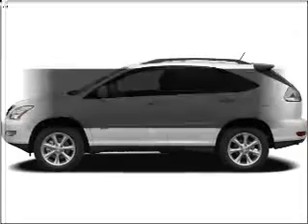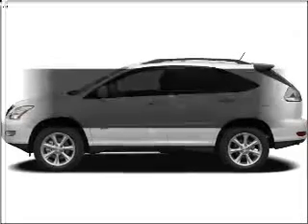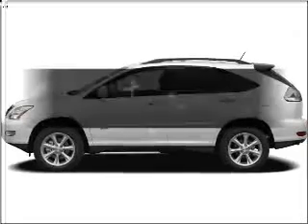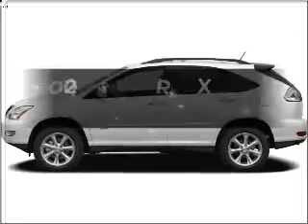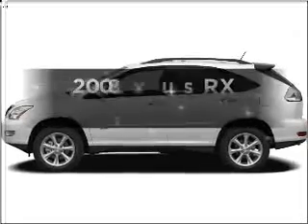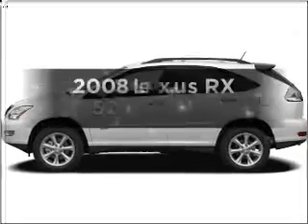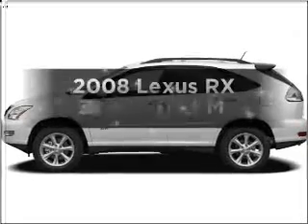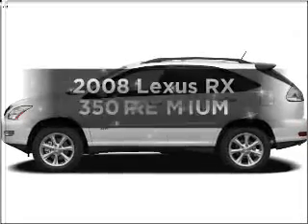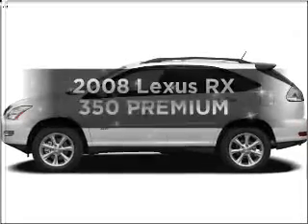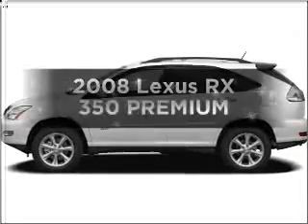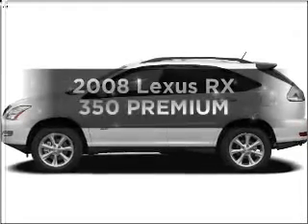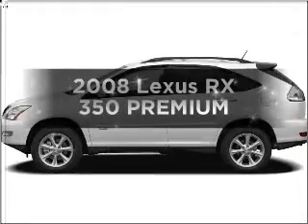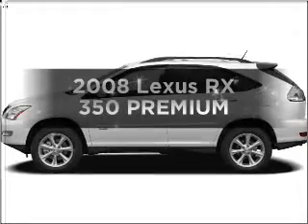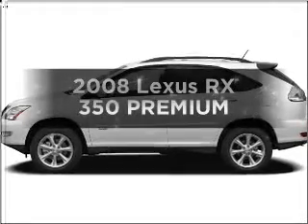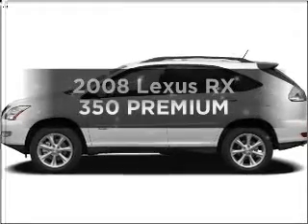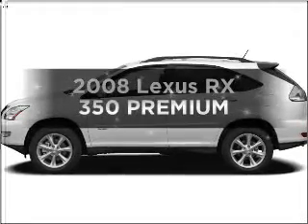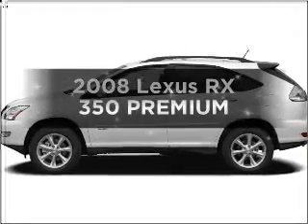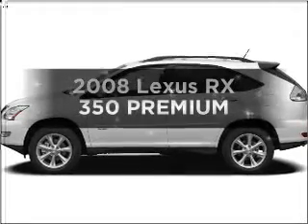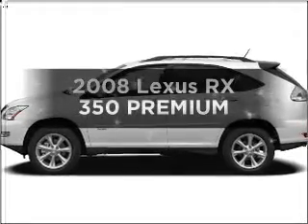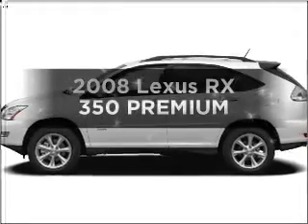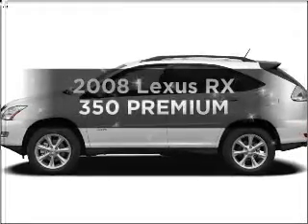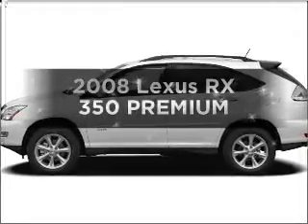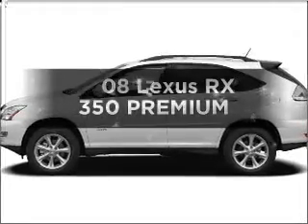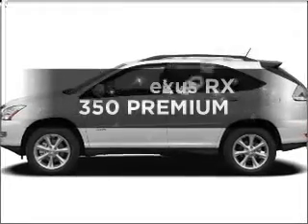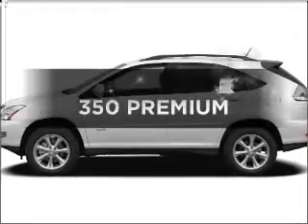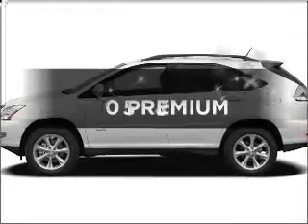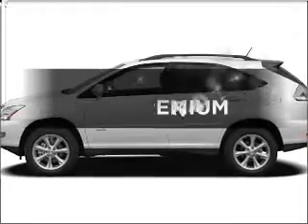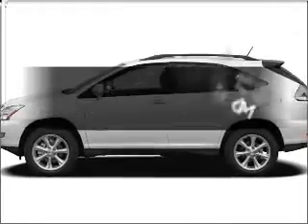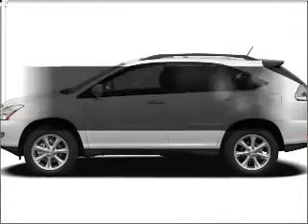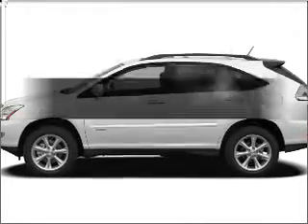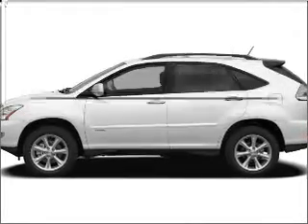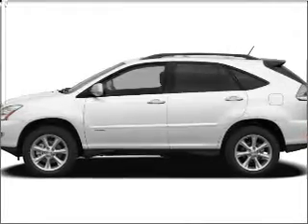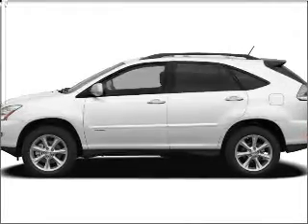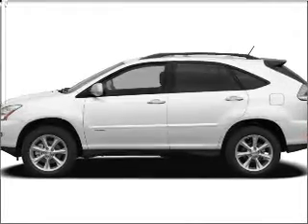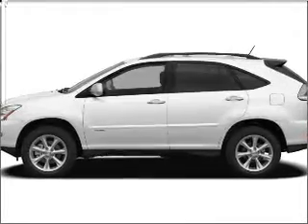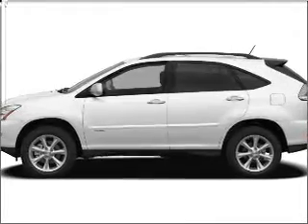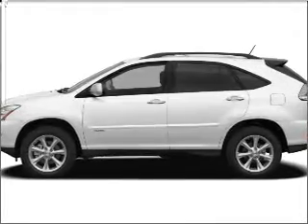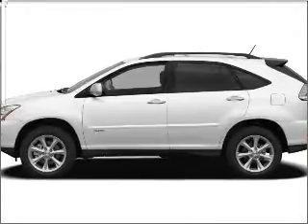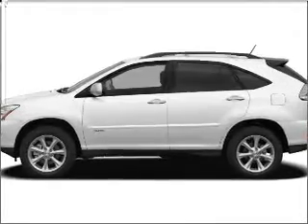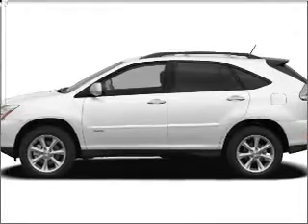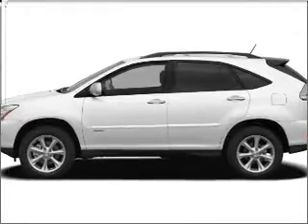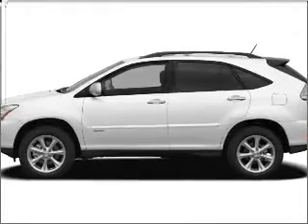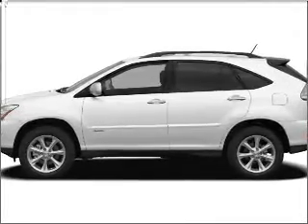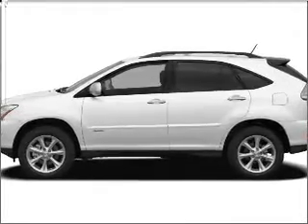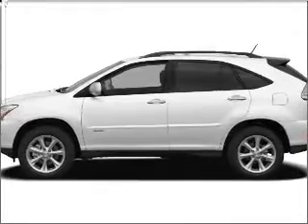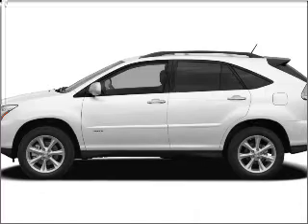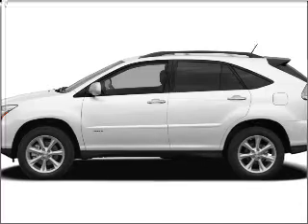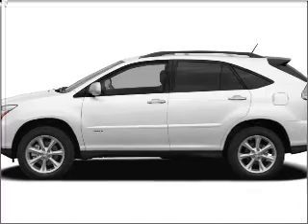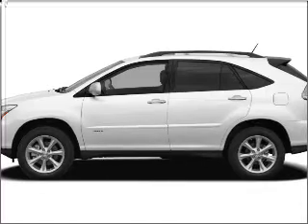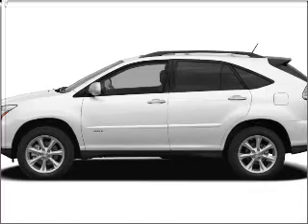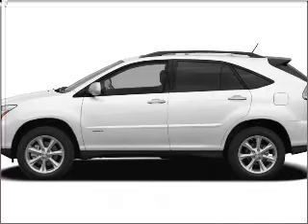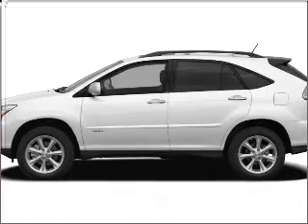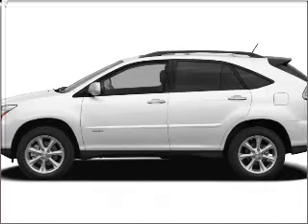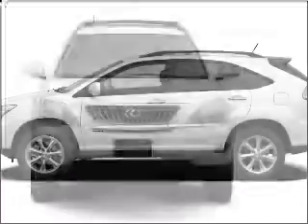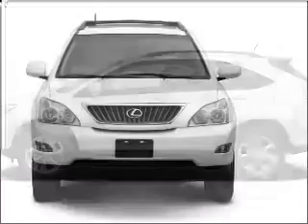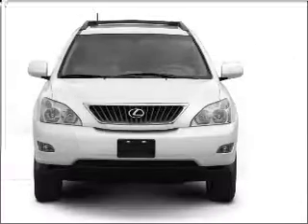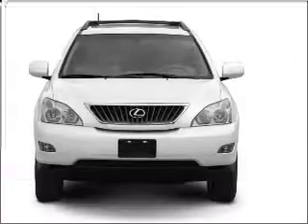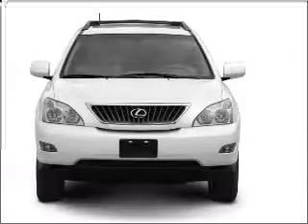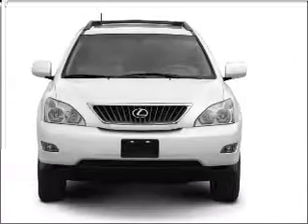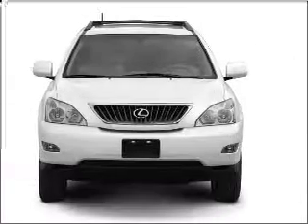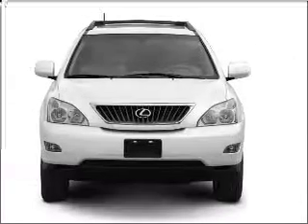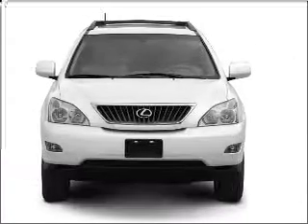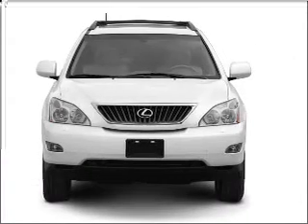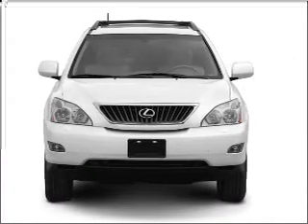Introducing the 2008 Lexus RX 350. Travel the roads in style and comfort in this great vehicle.